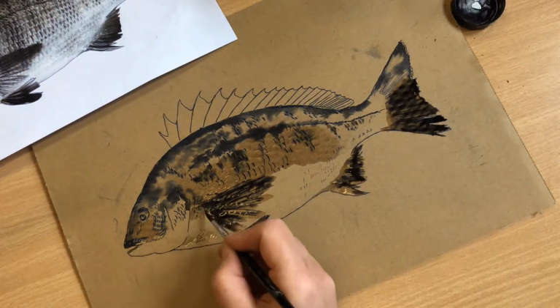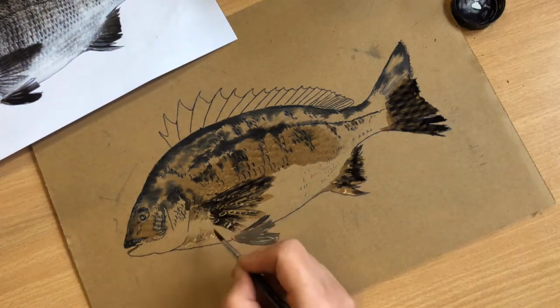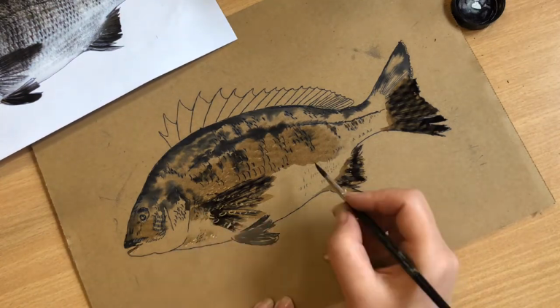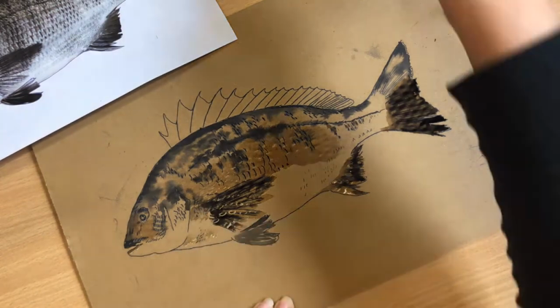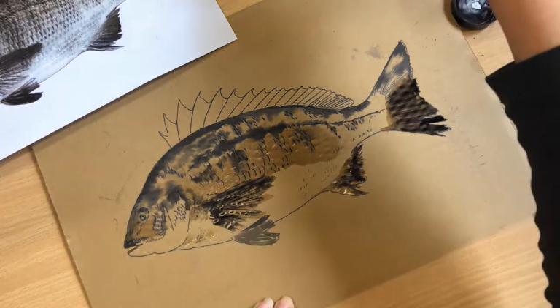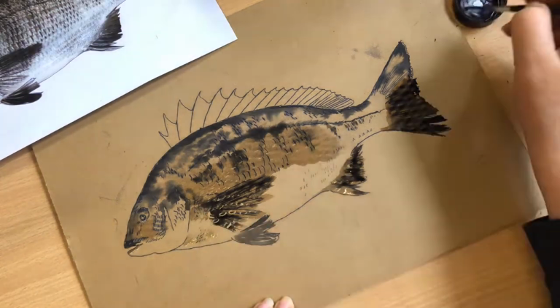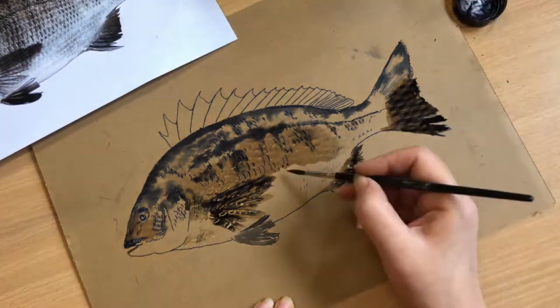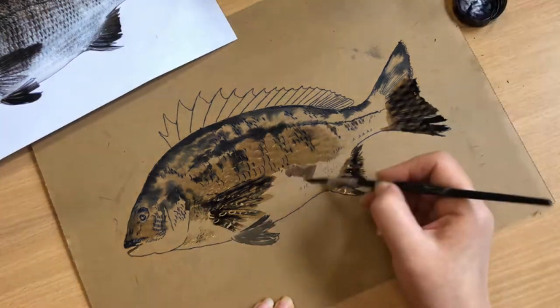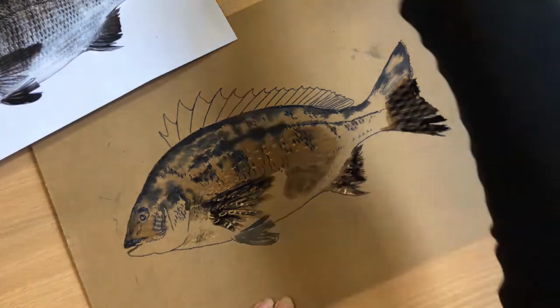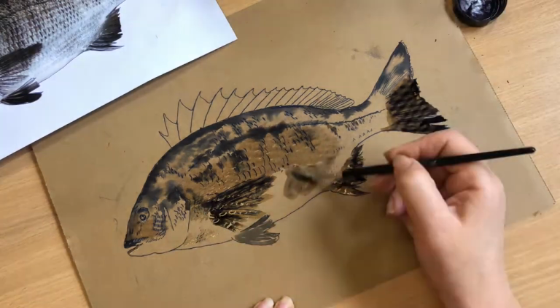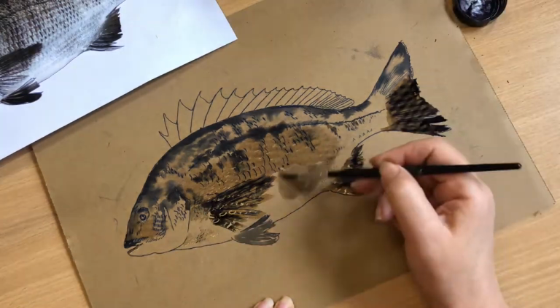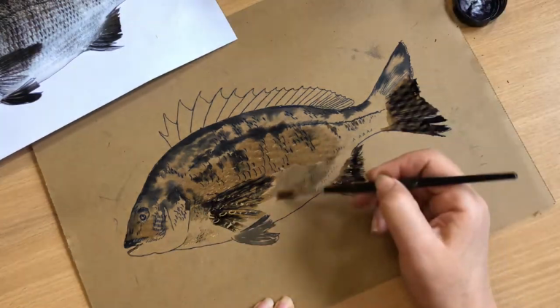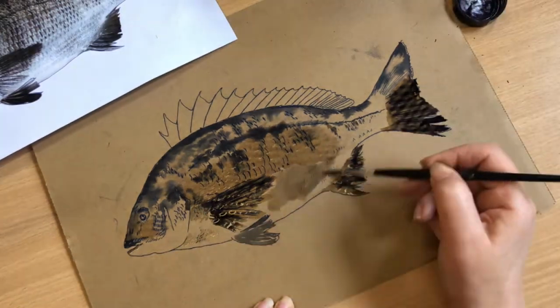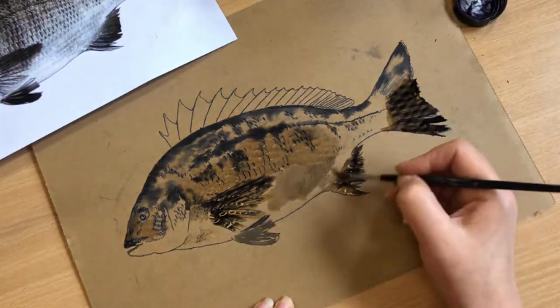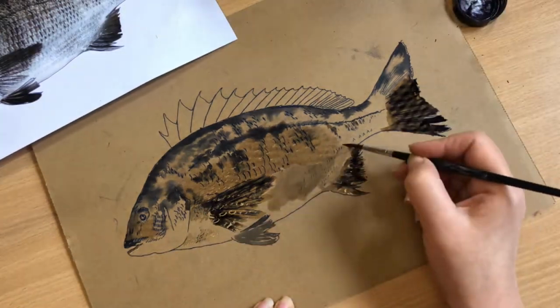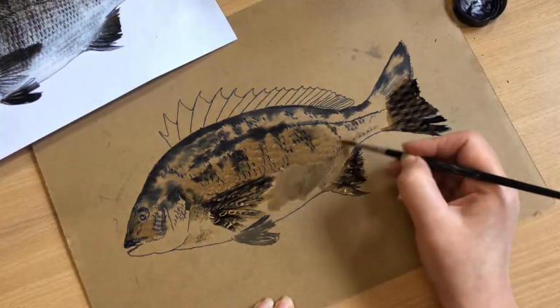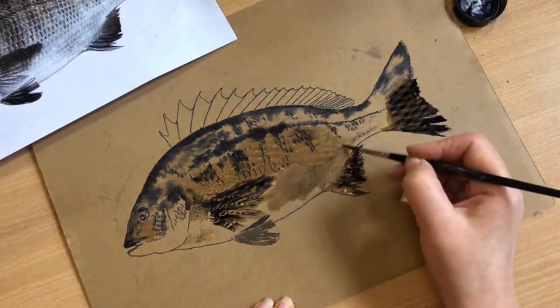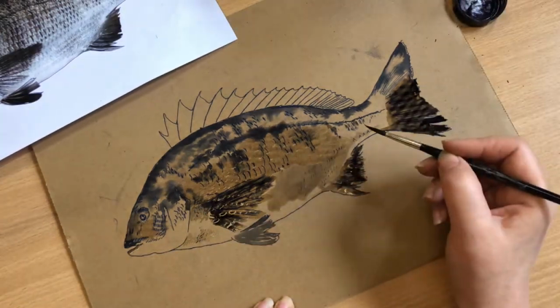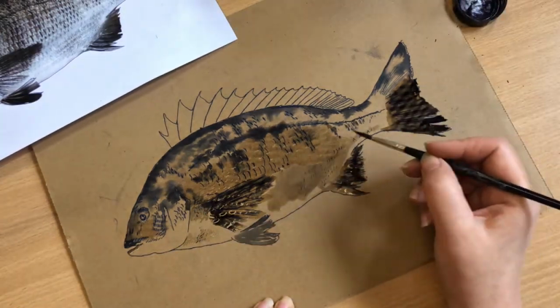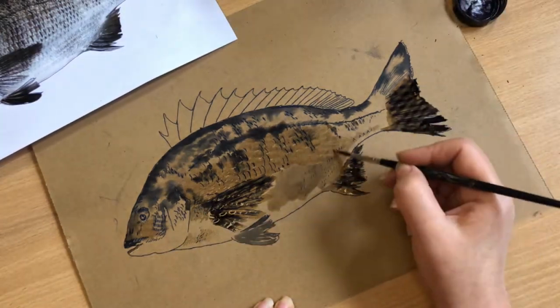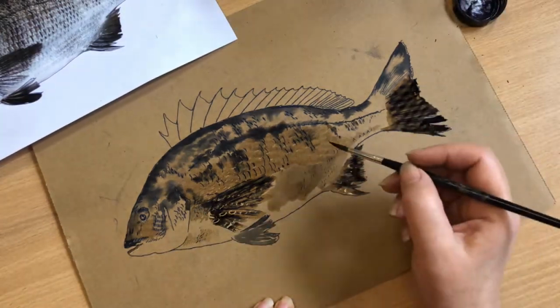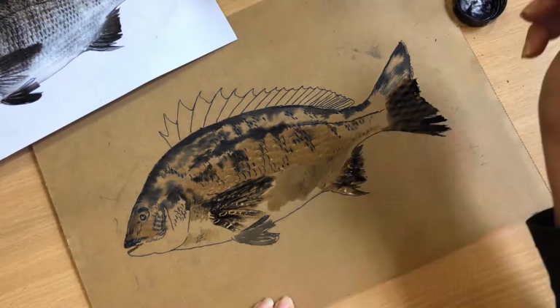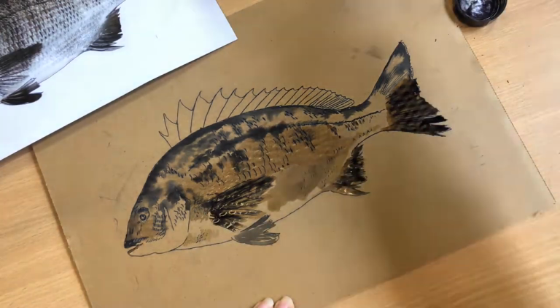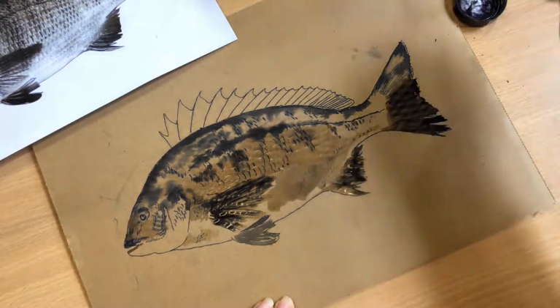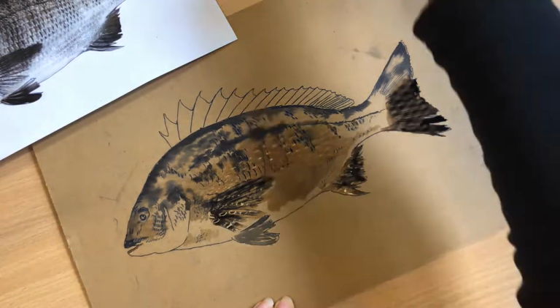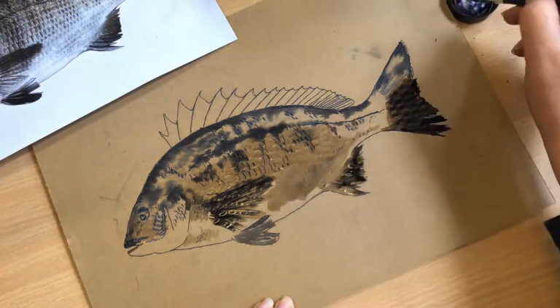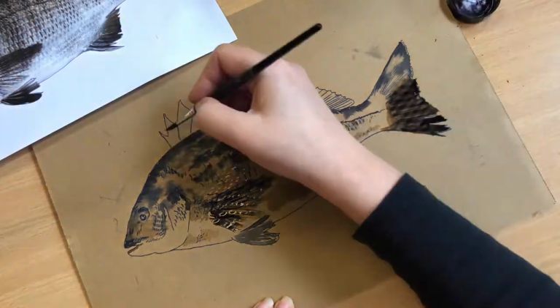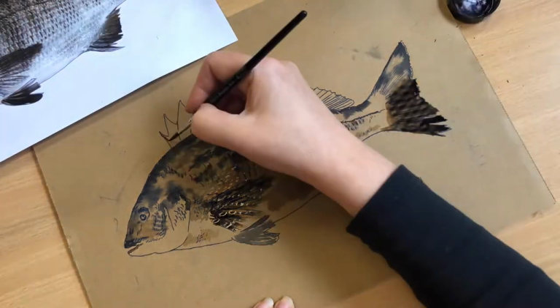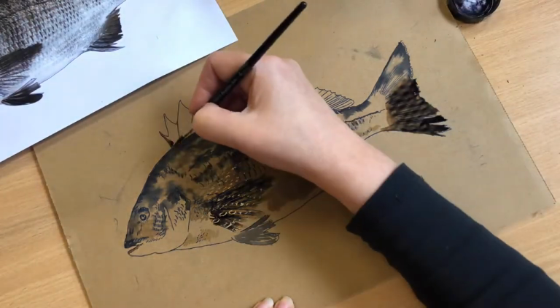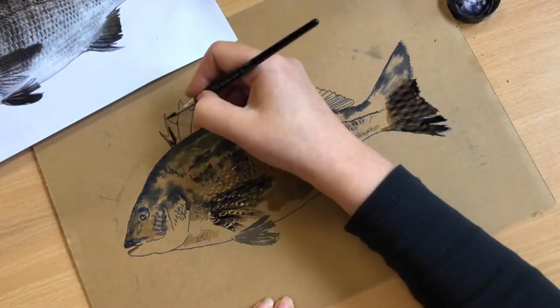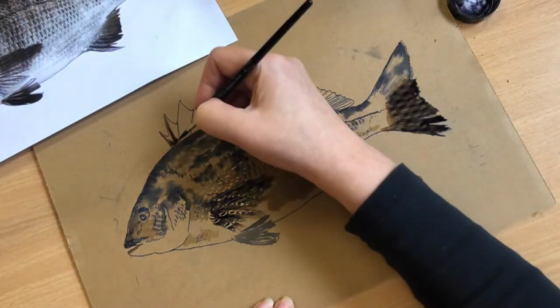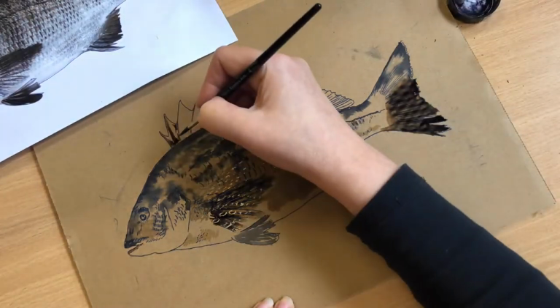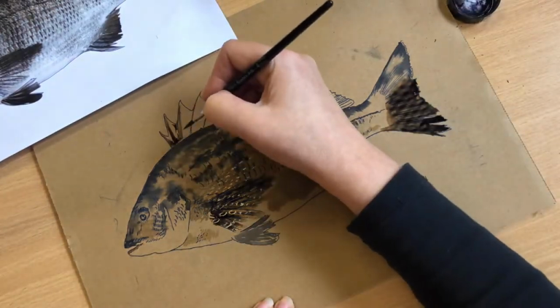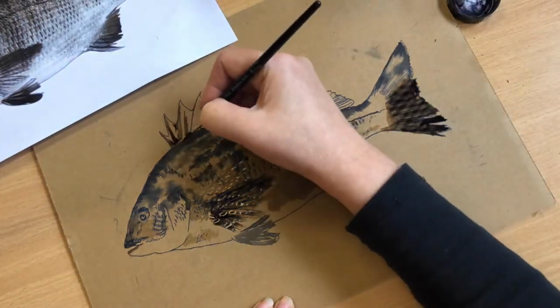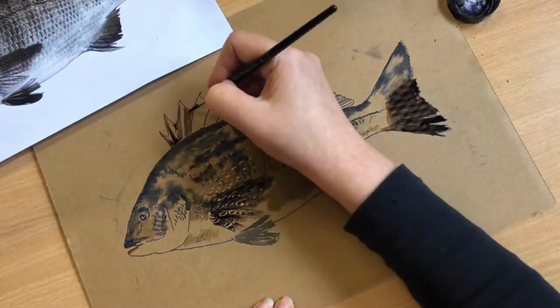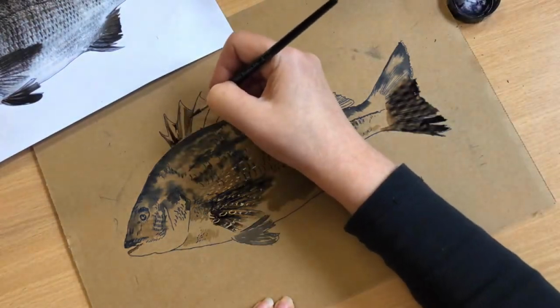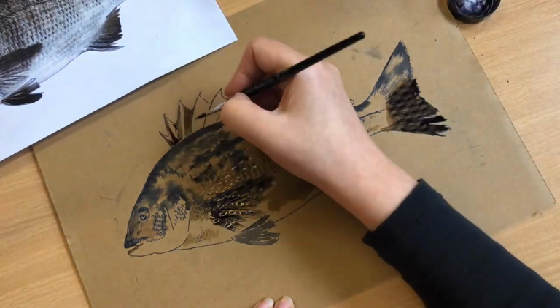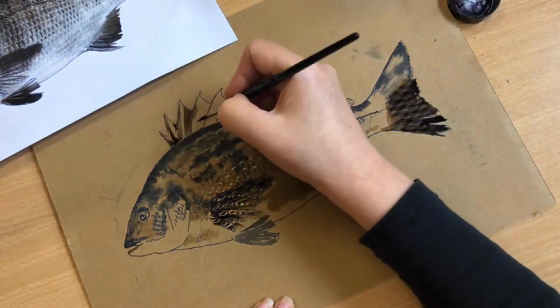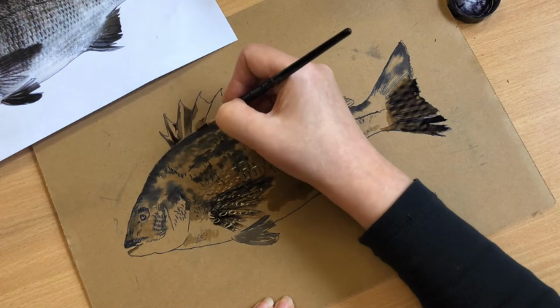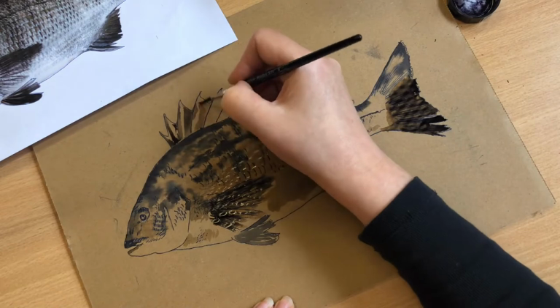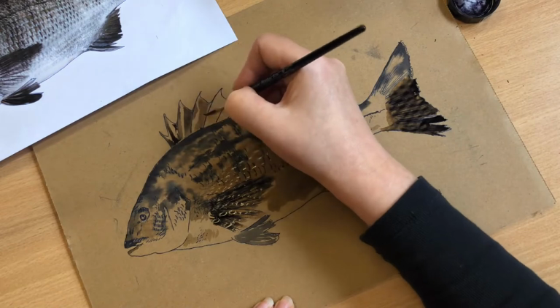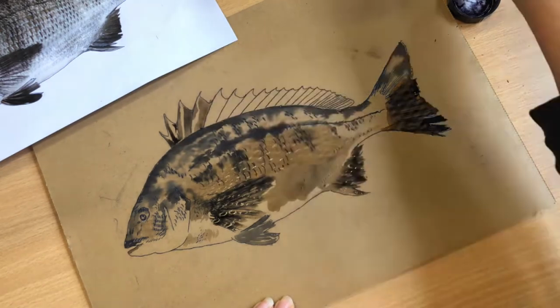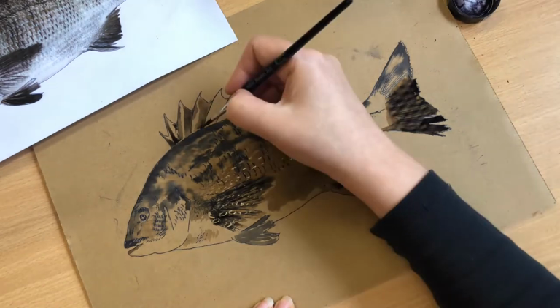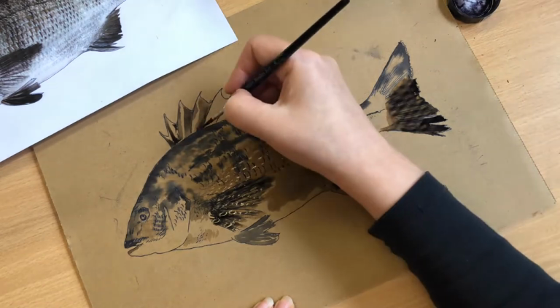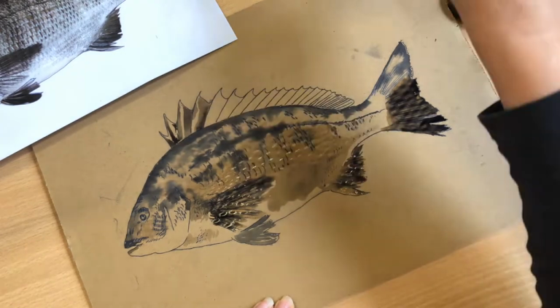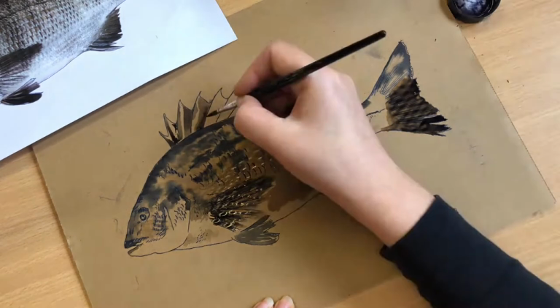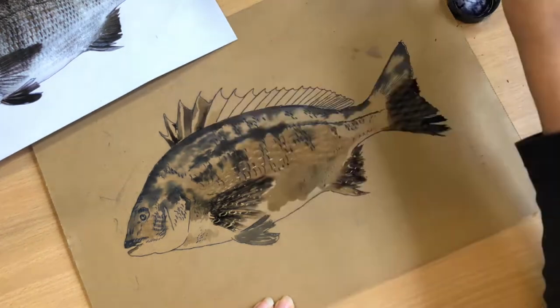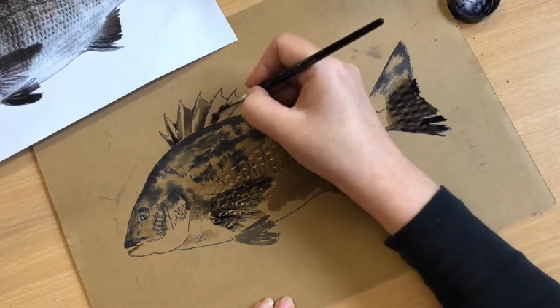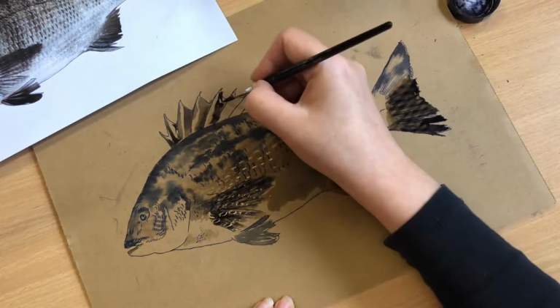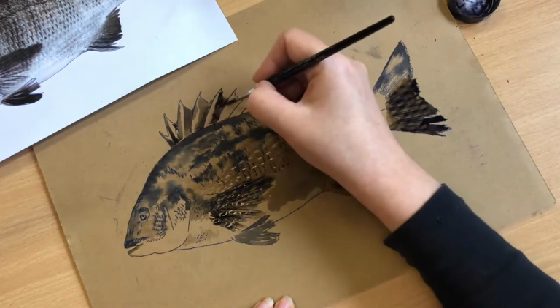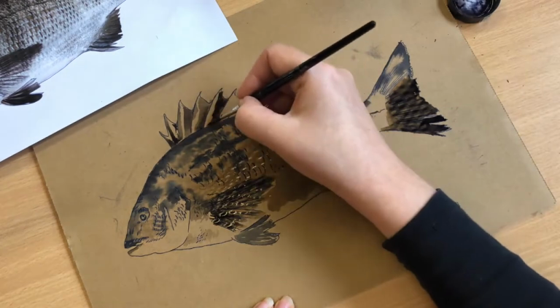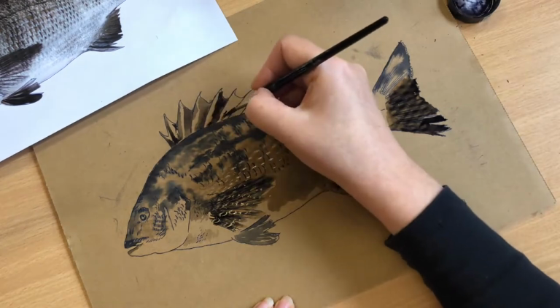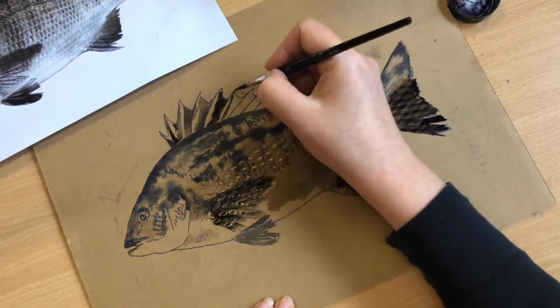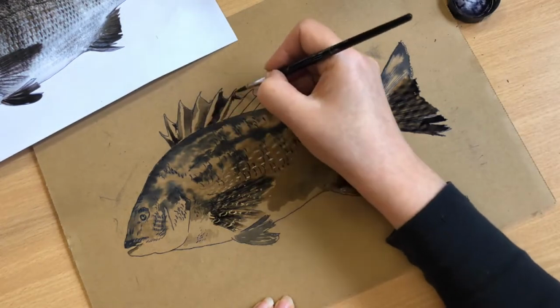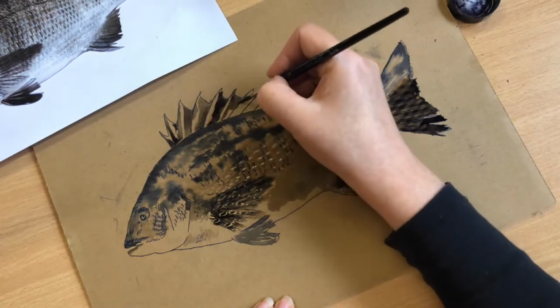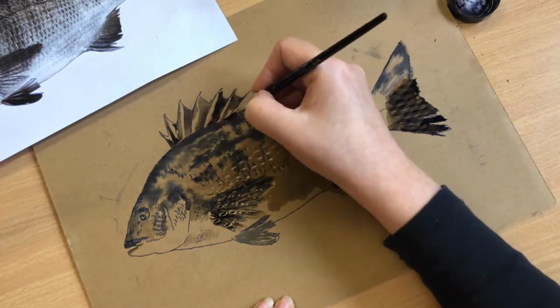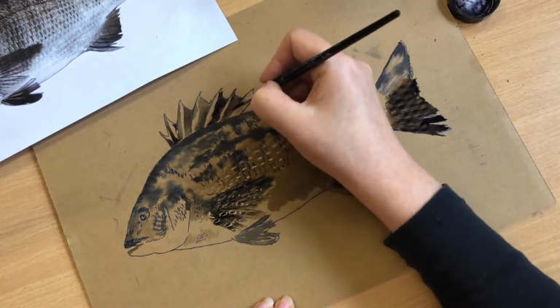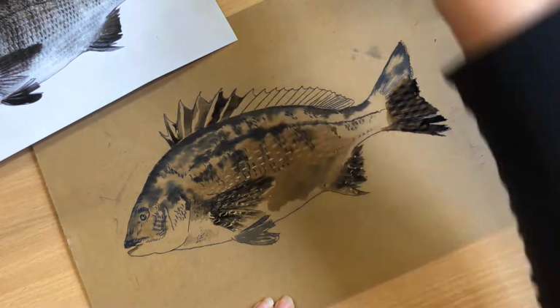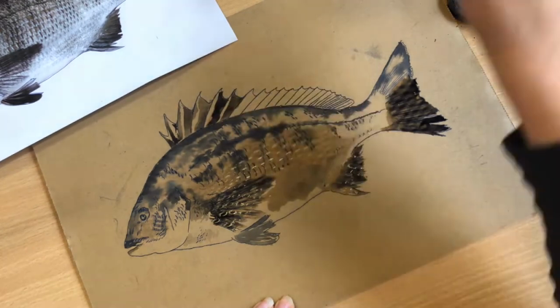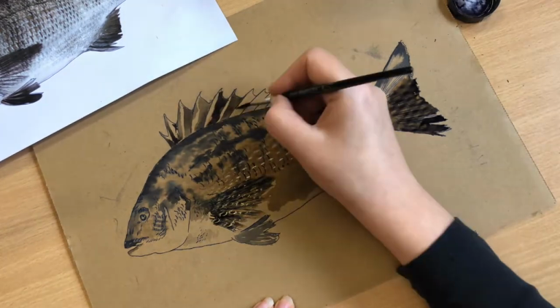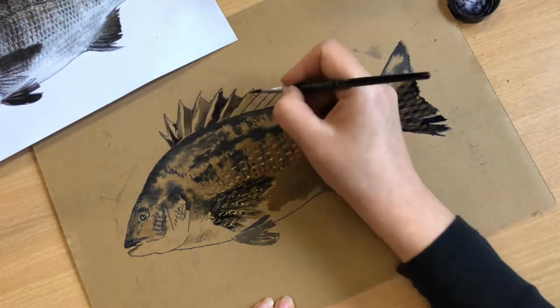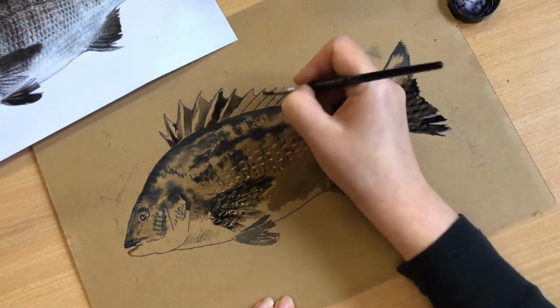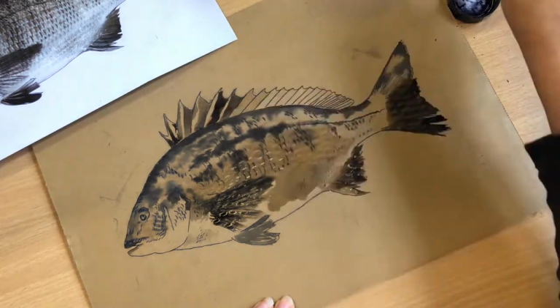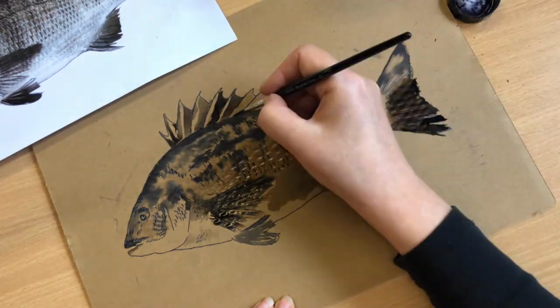The ink will bleed into the wet surface, creating interesting, atmospheric watery effects.